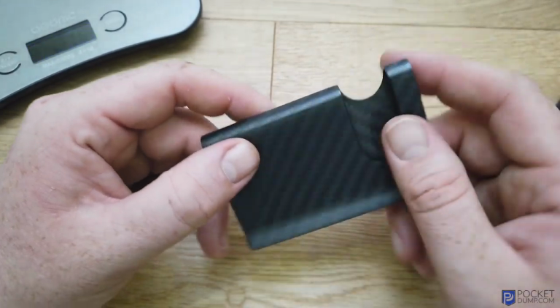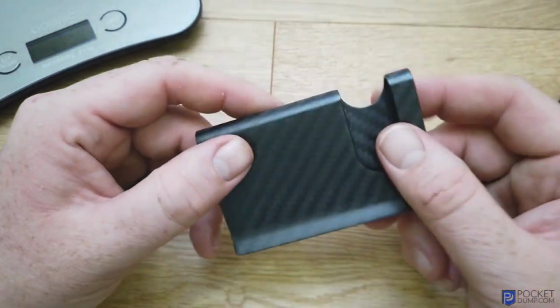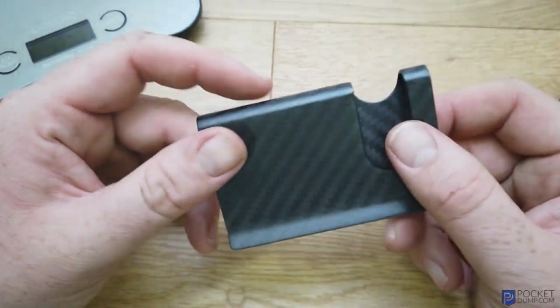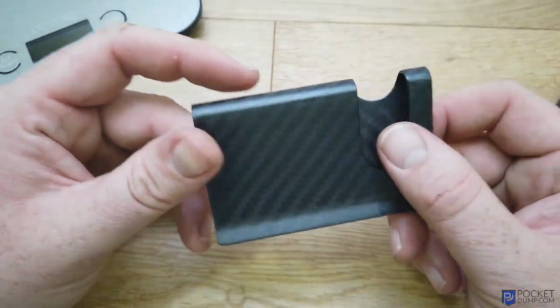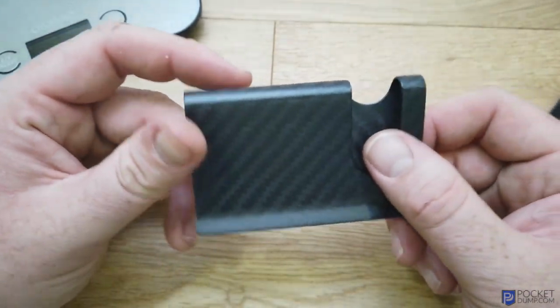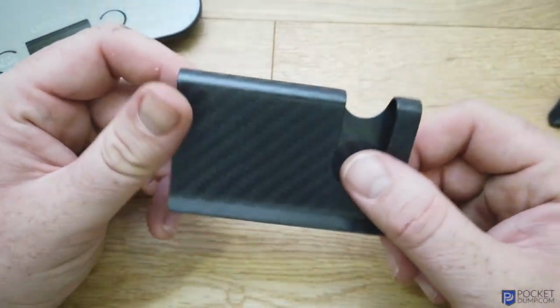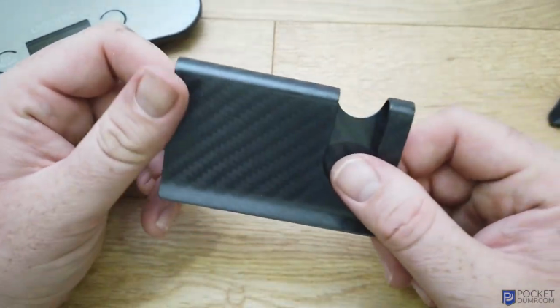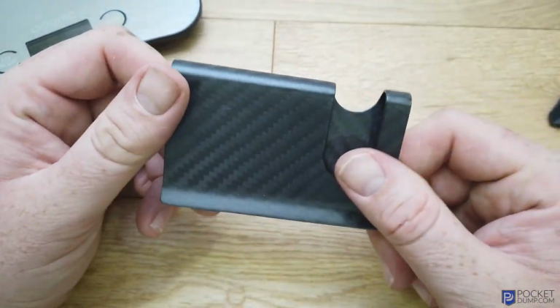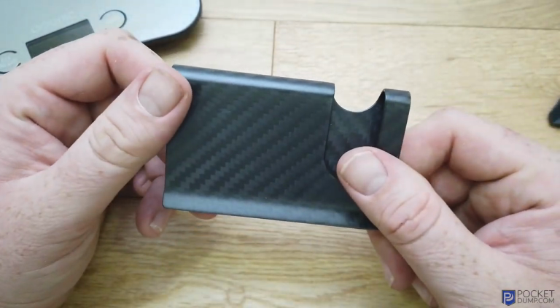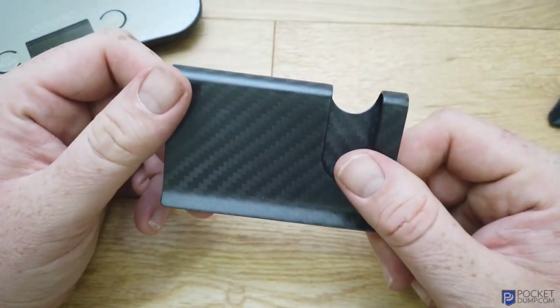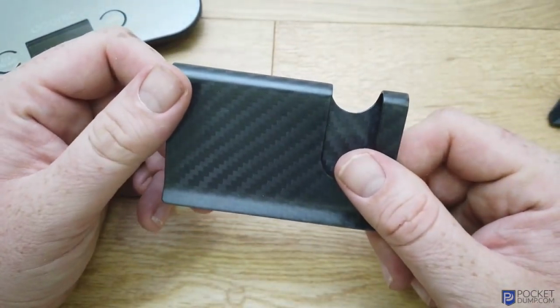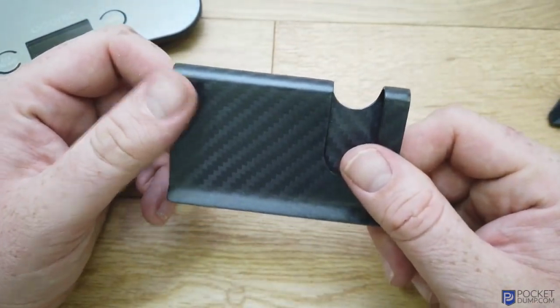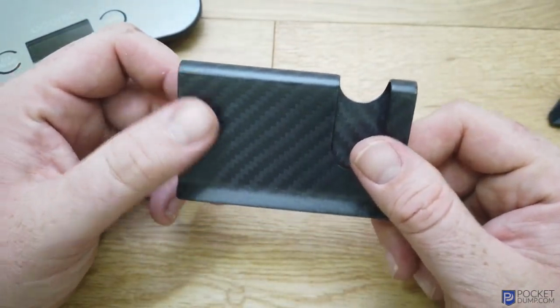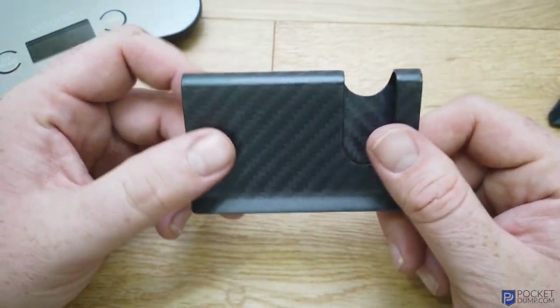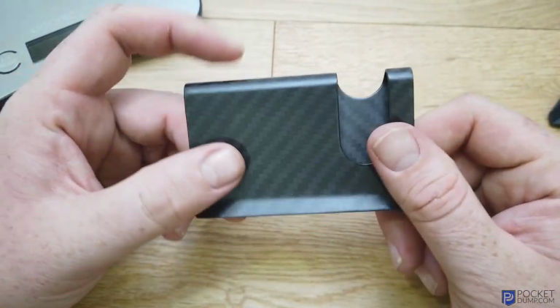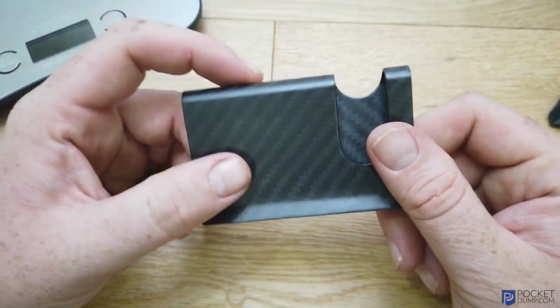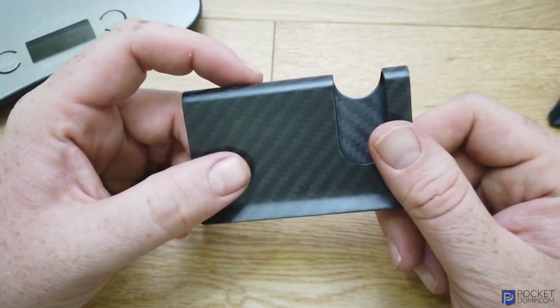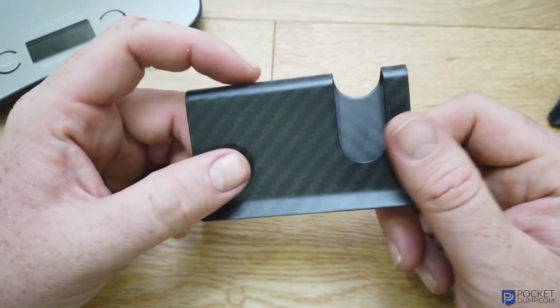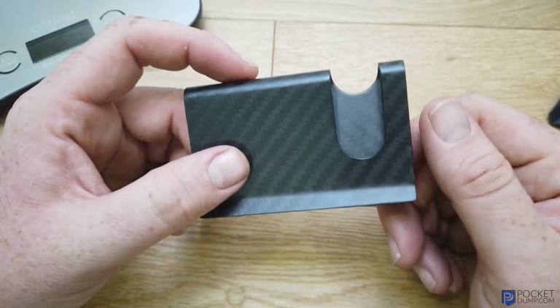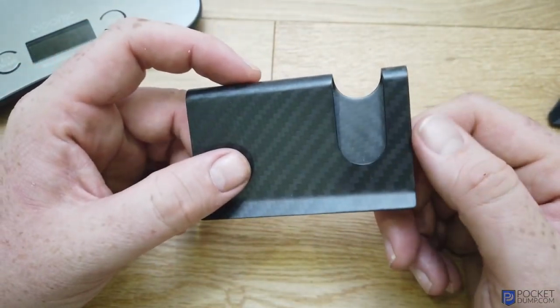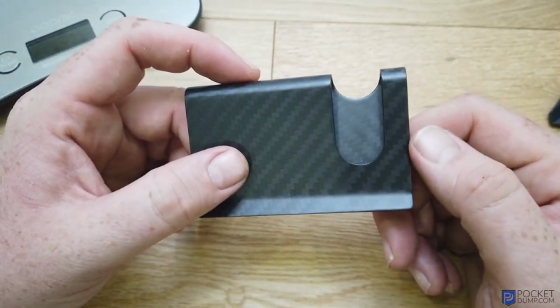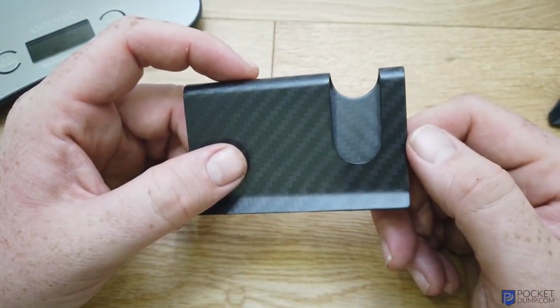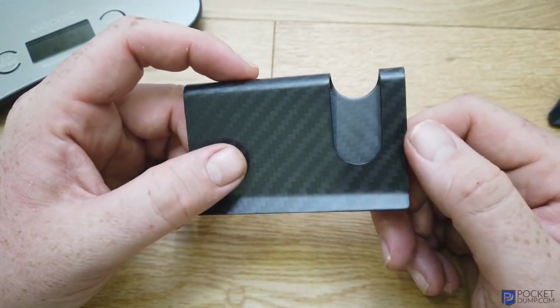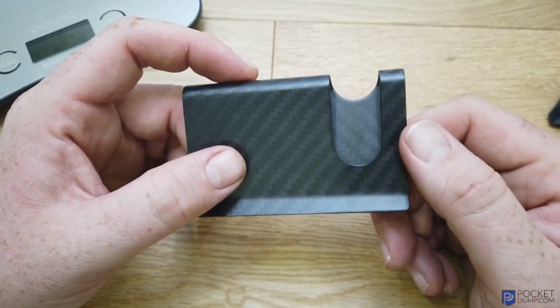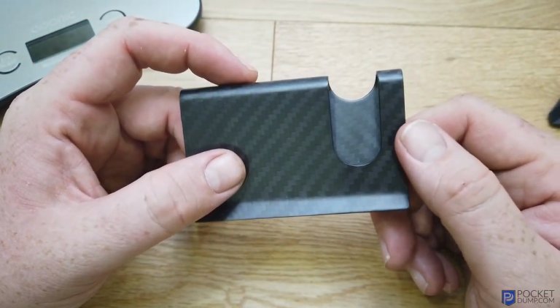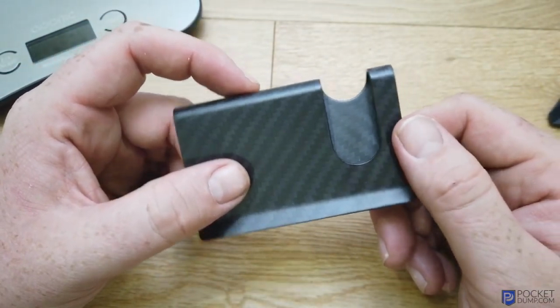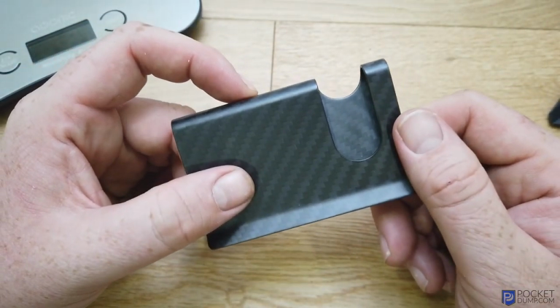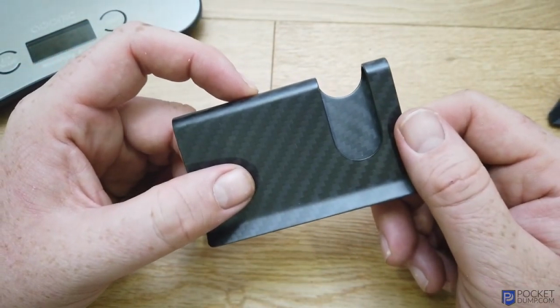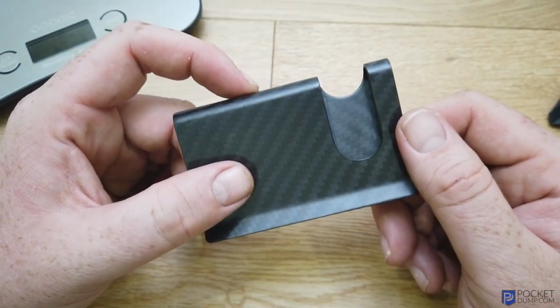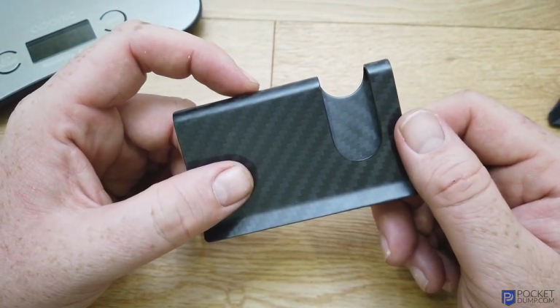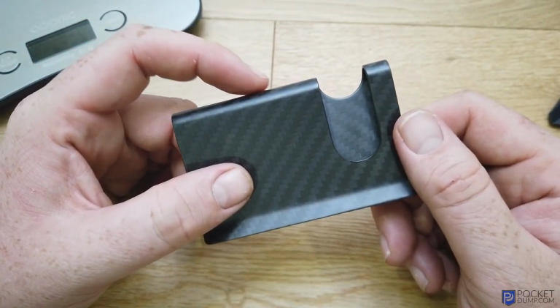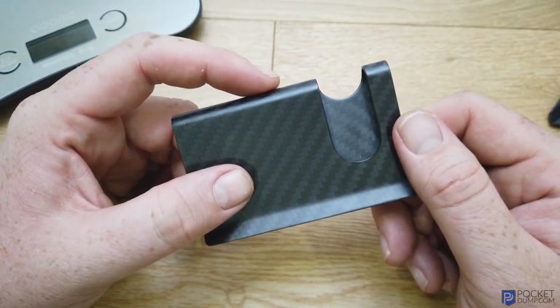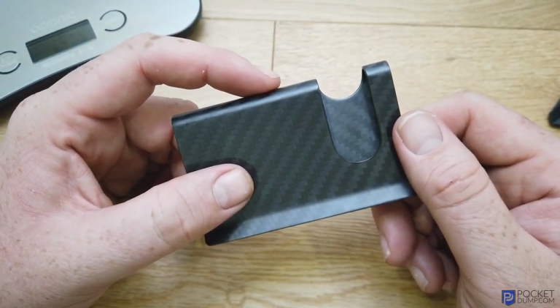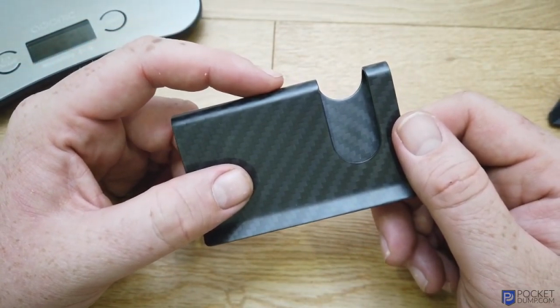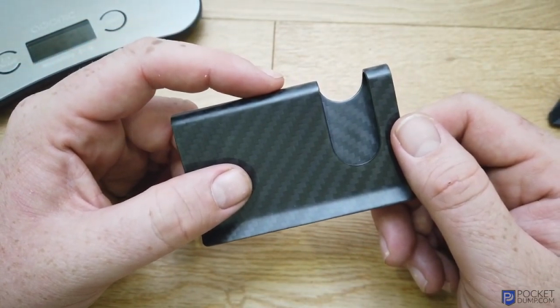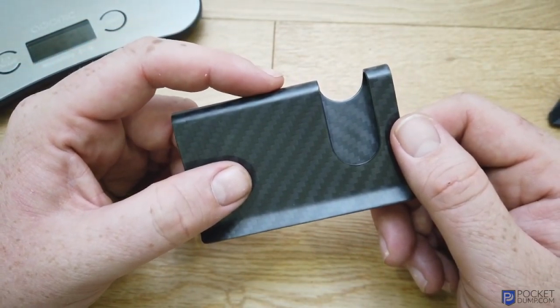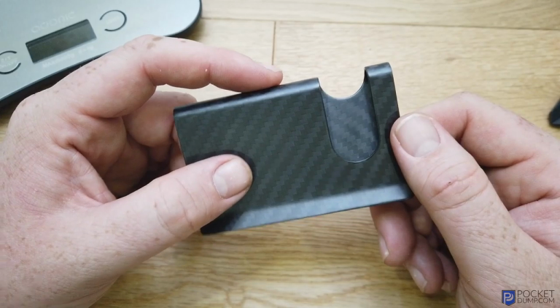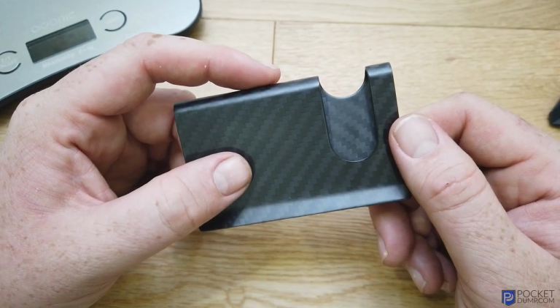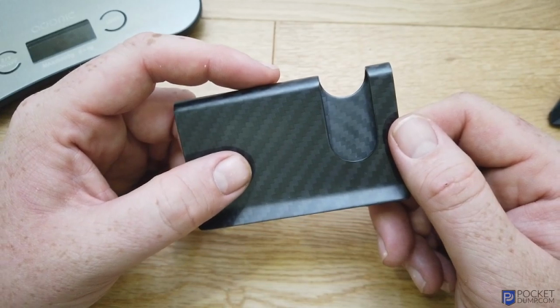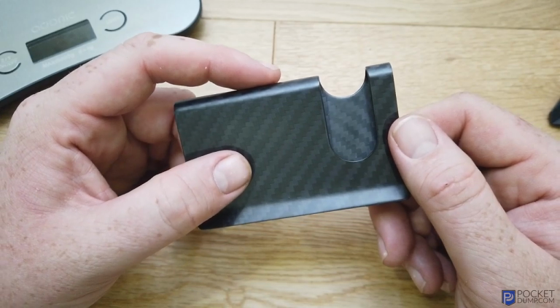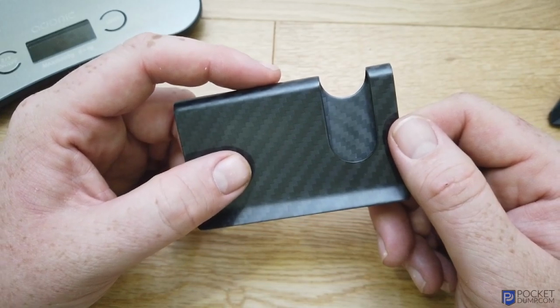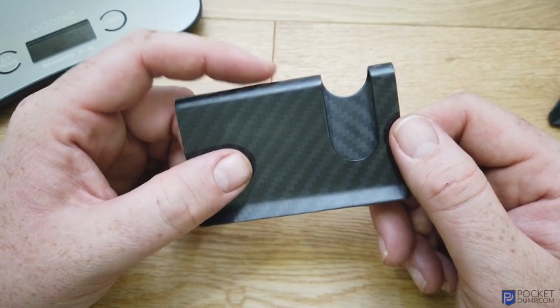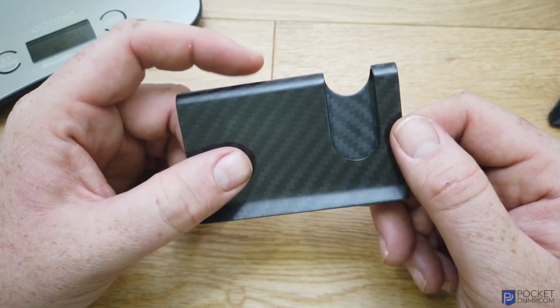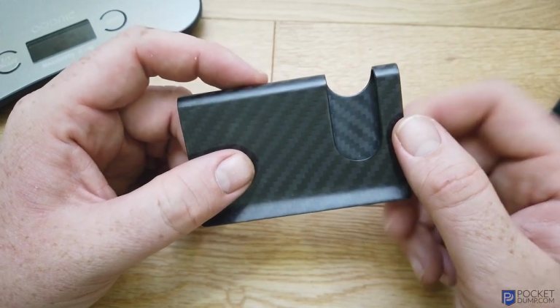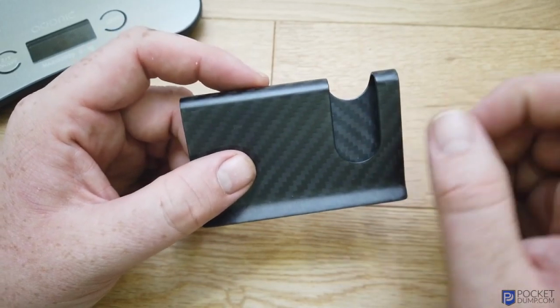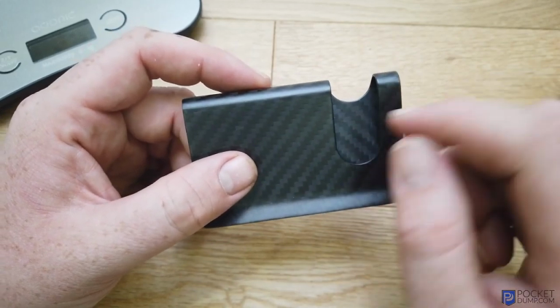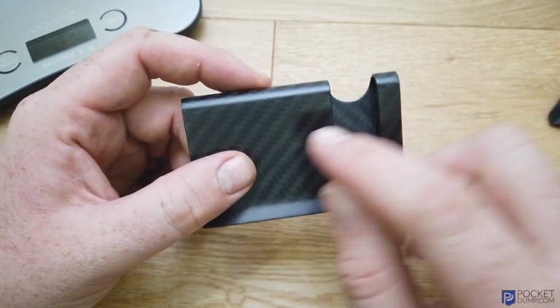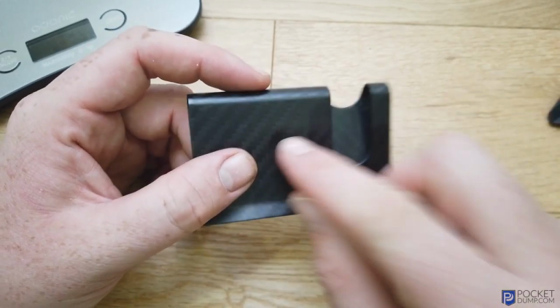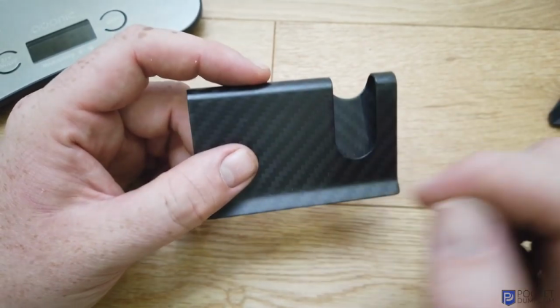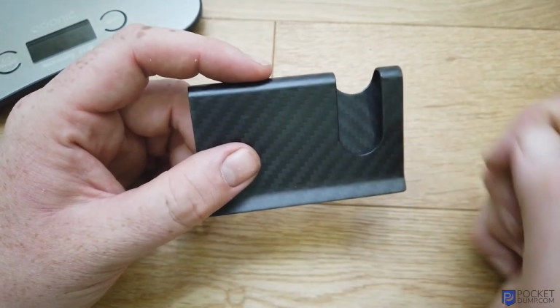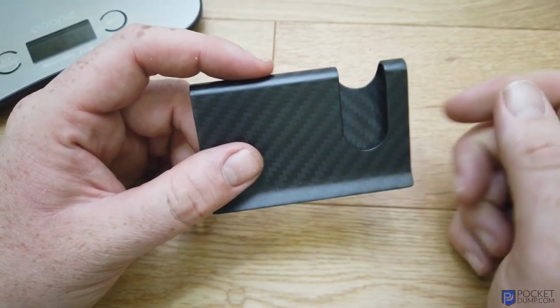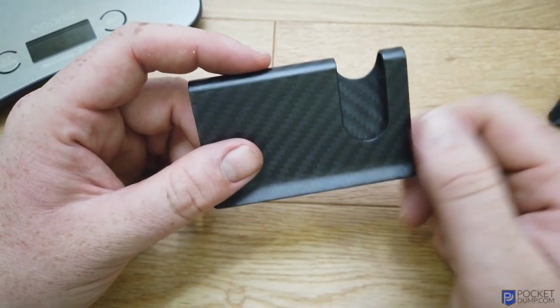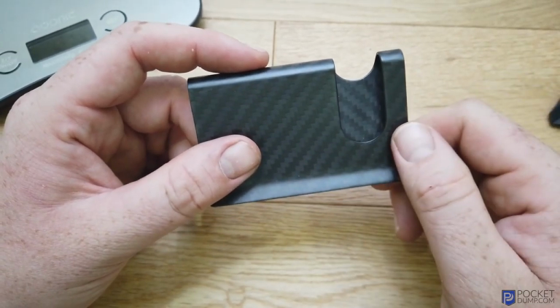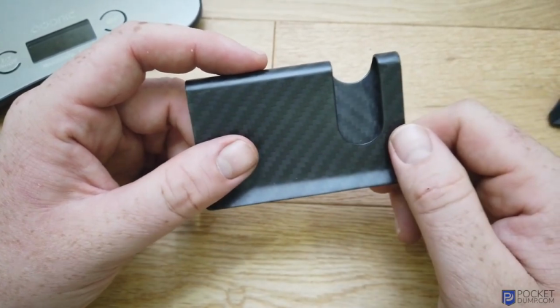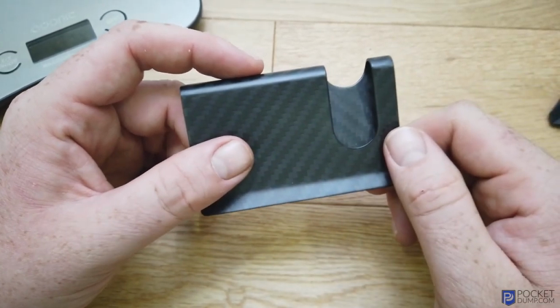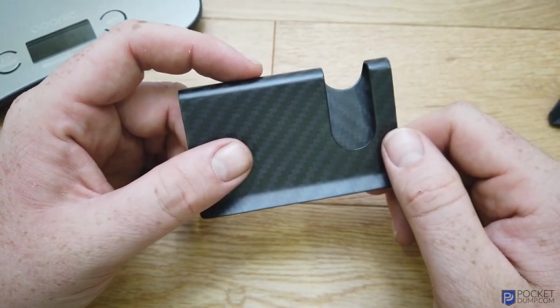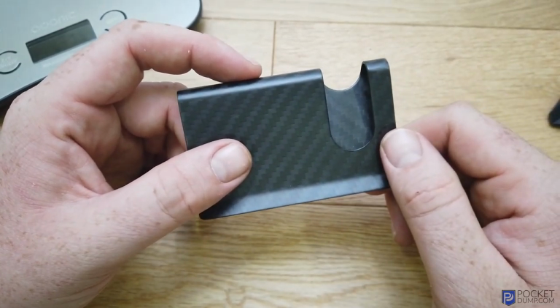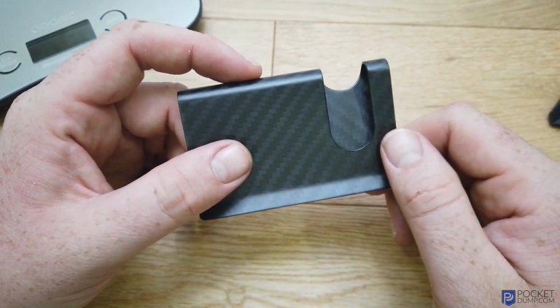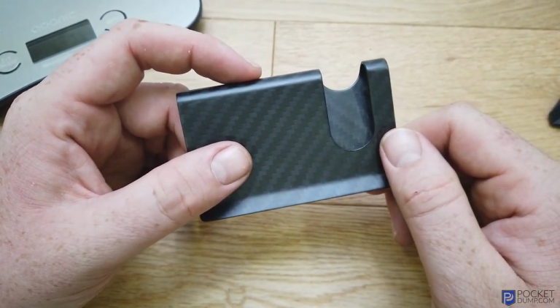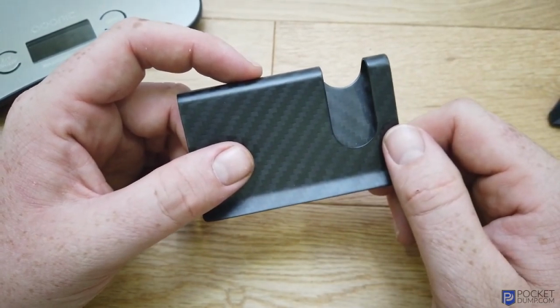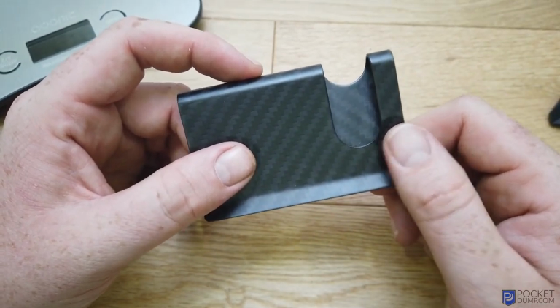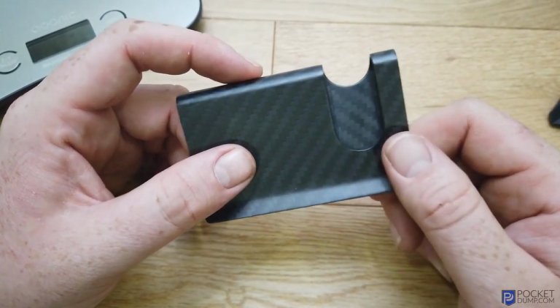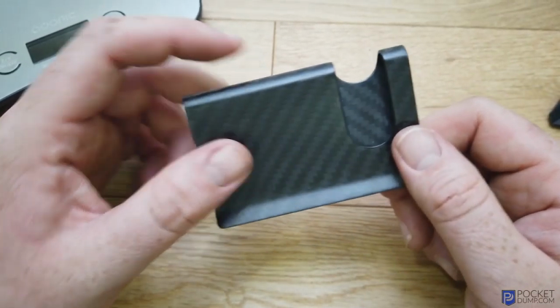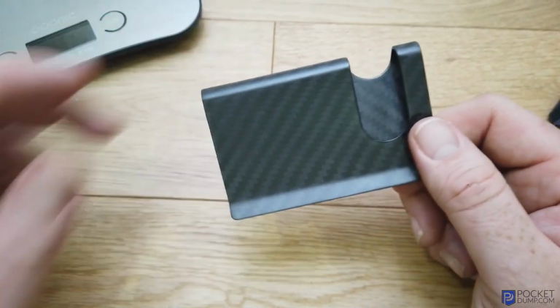So that is the XC Carbon carbon fiber card holder in matte. Thanks for watching.